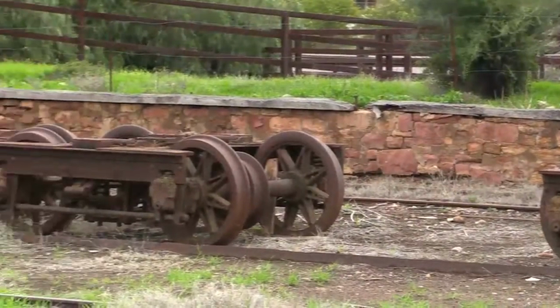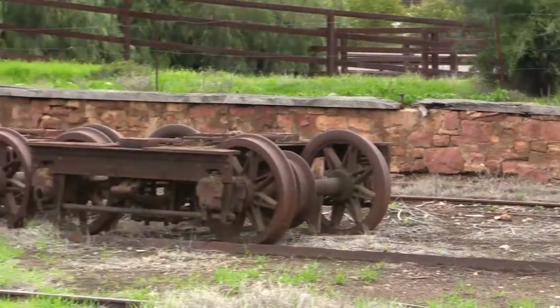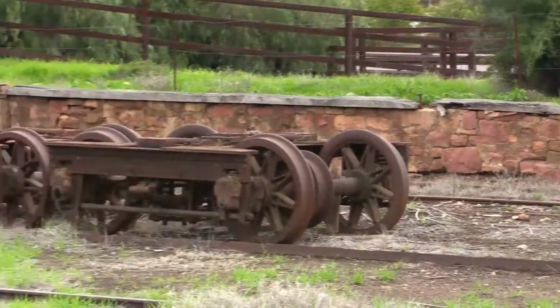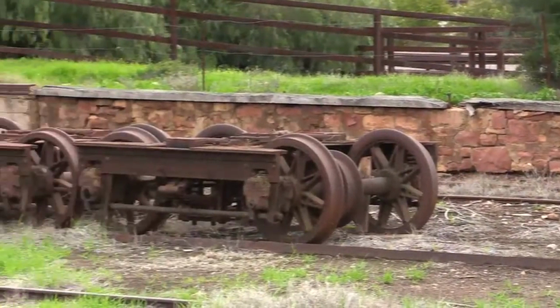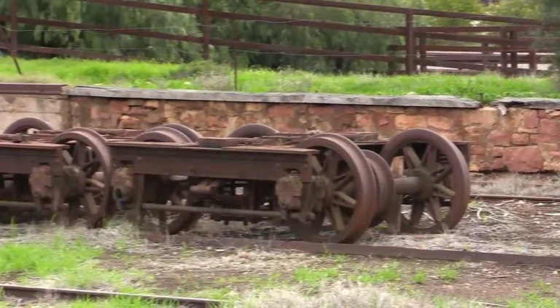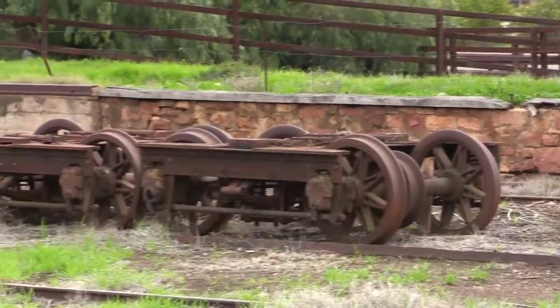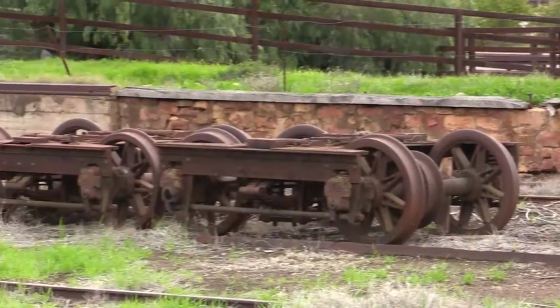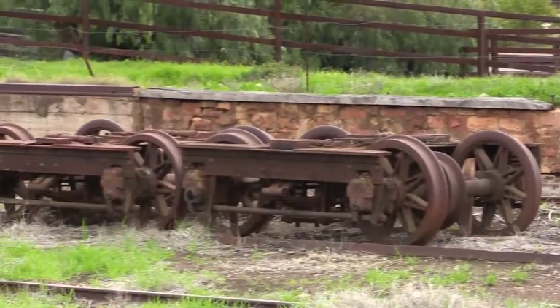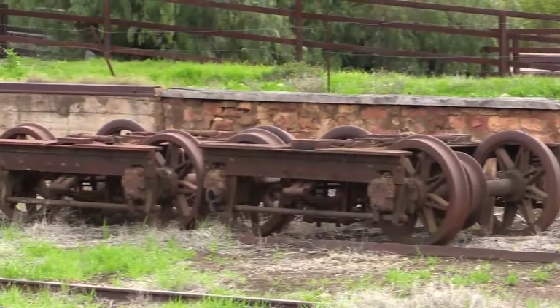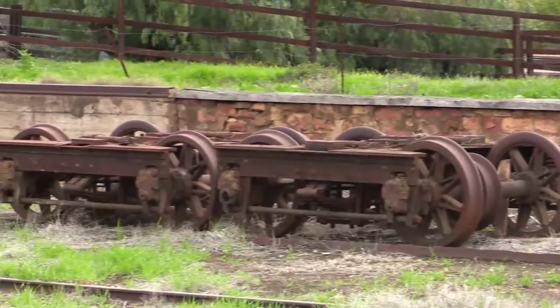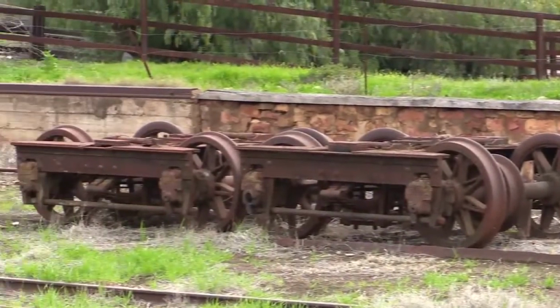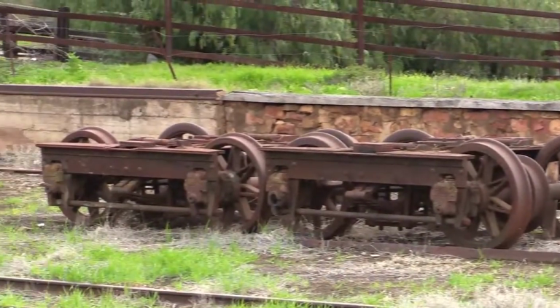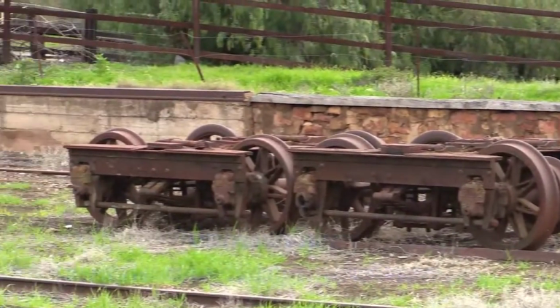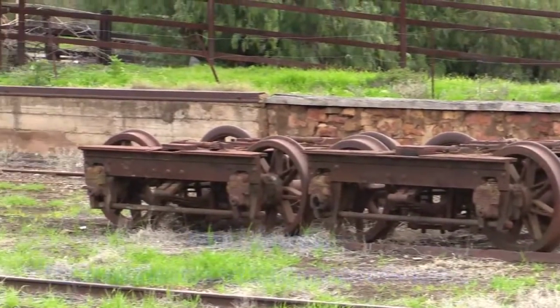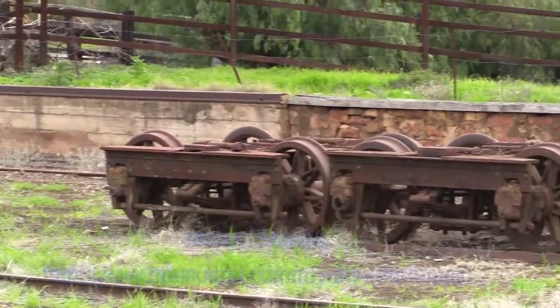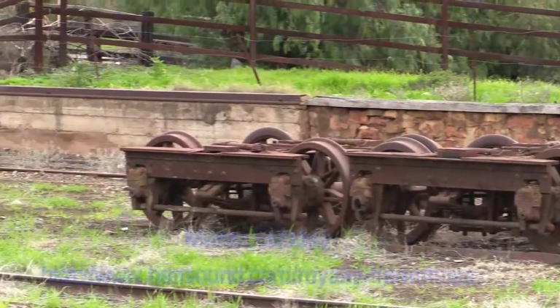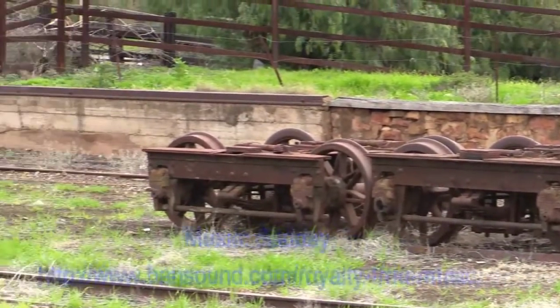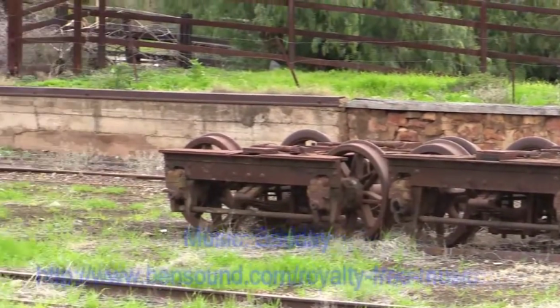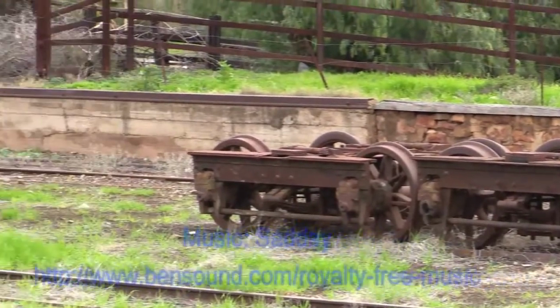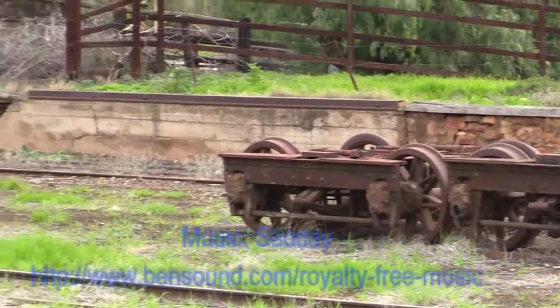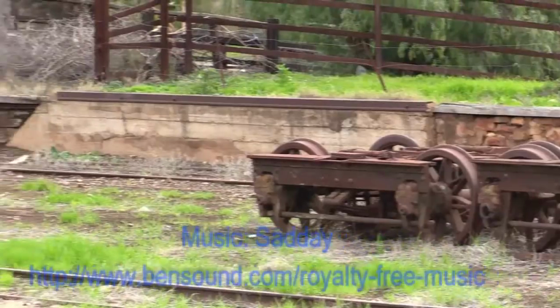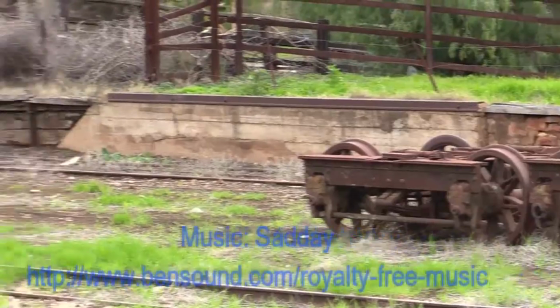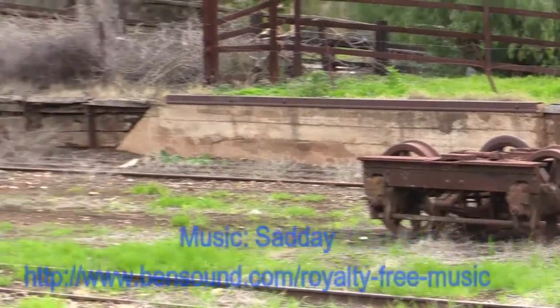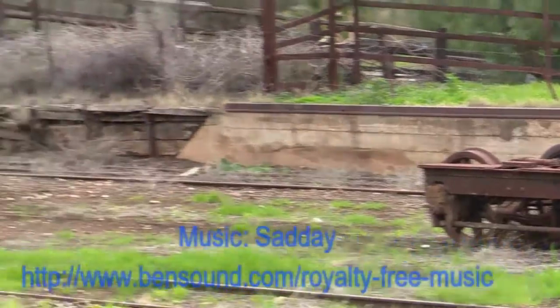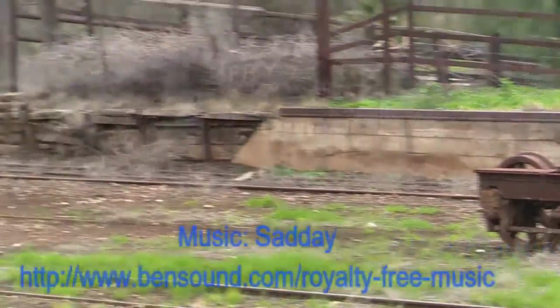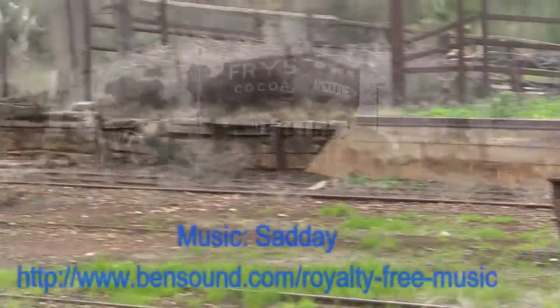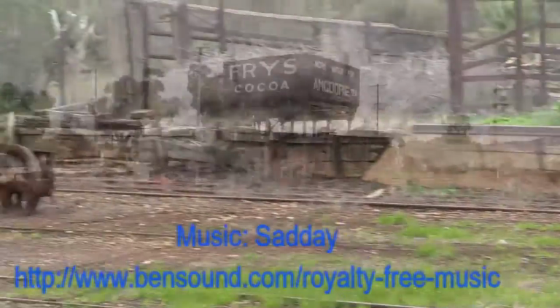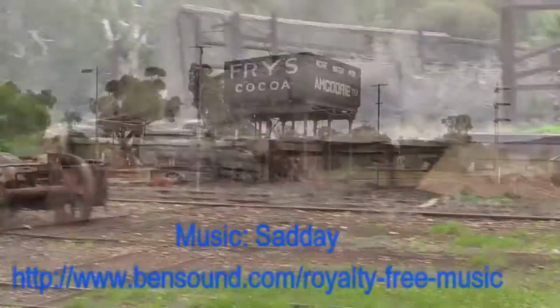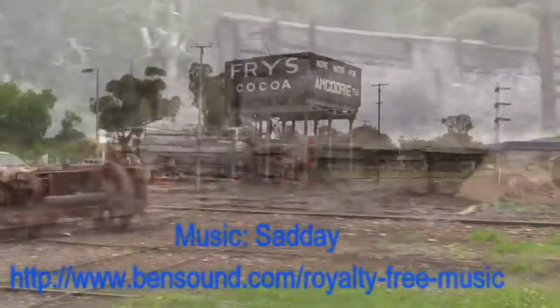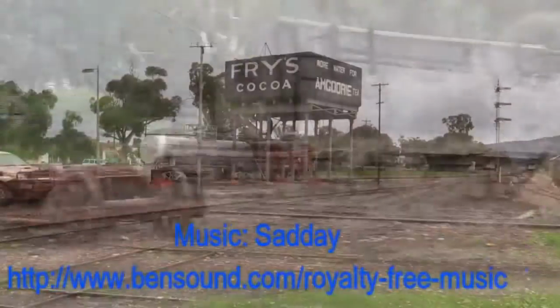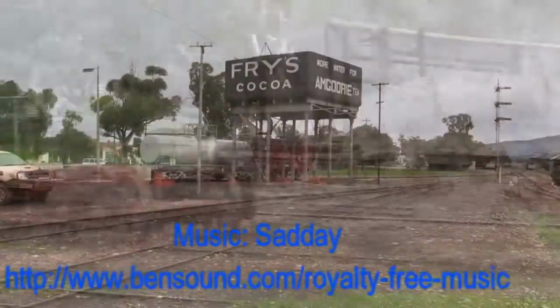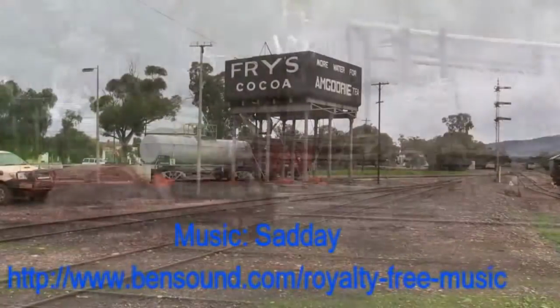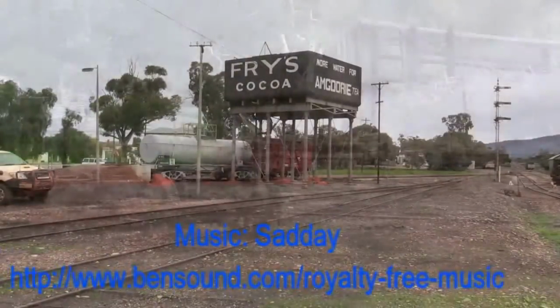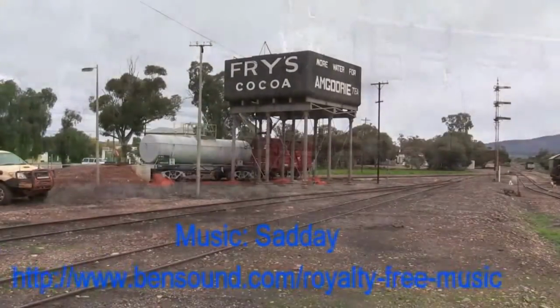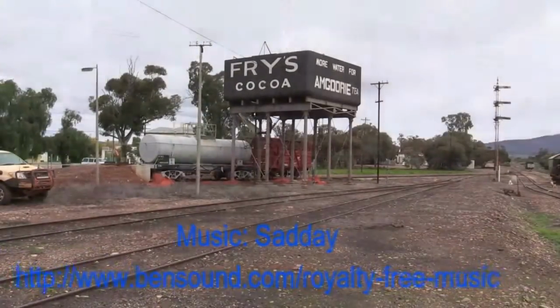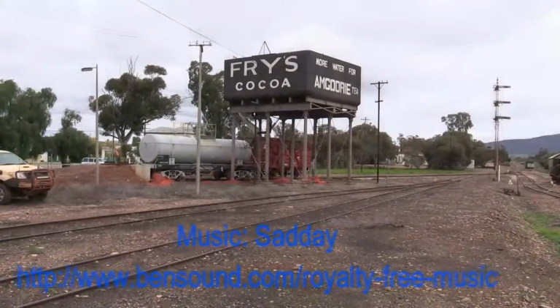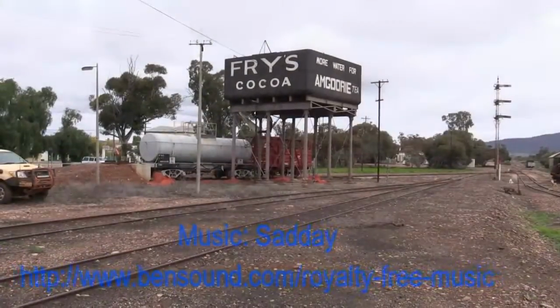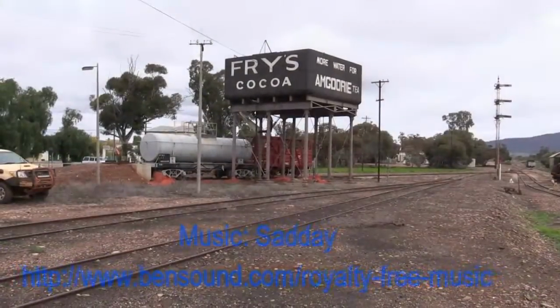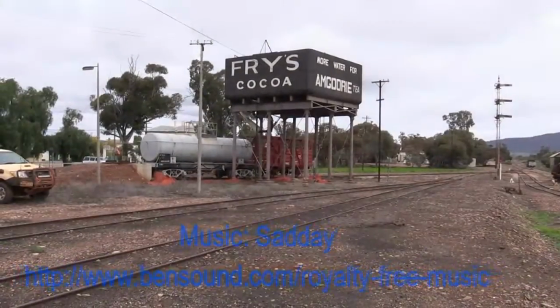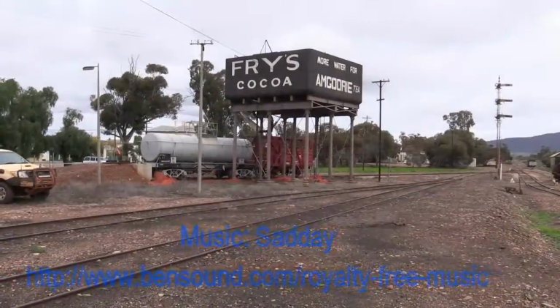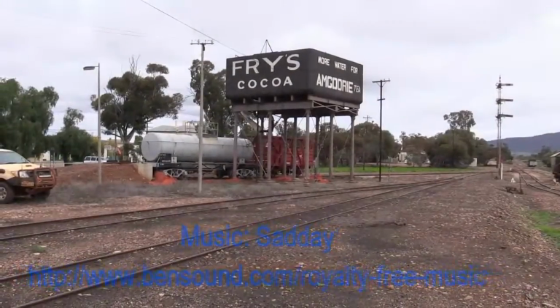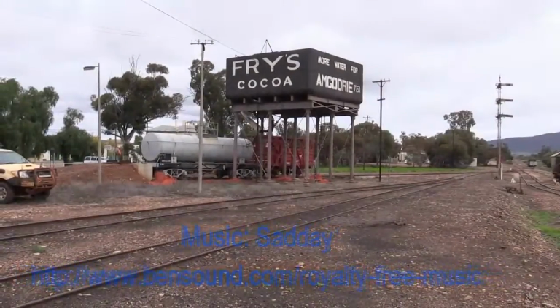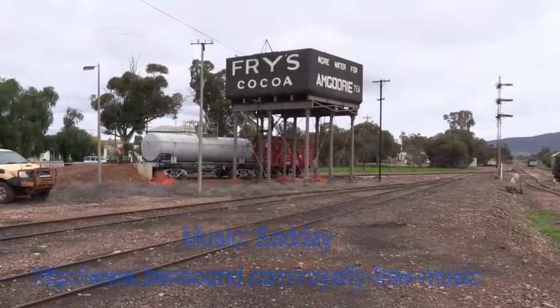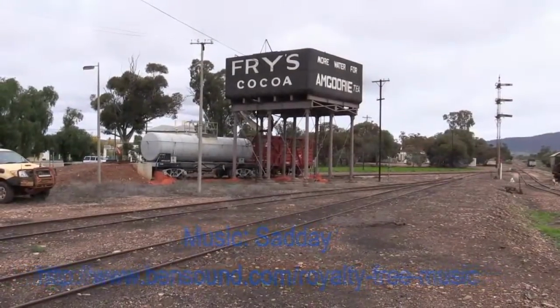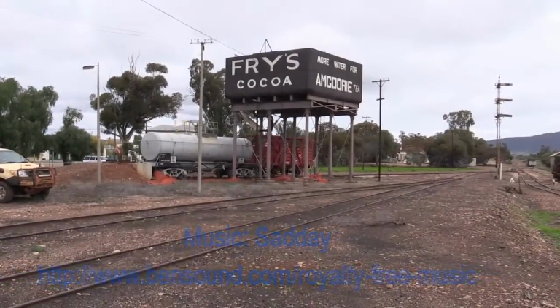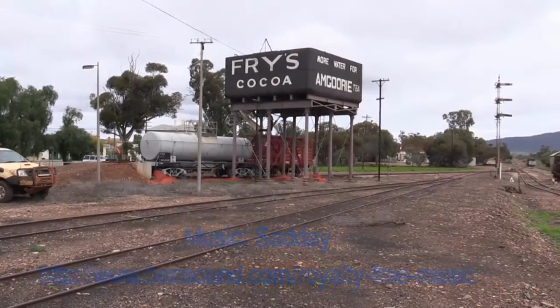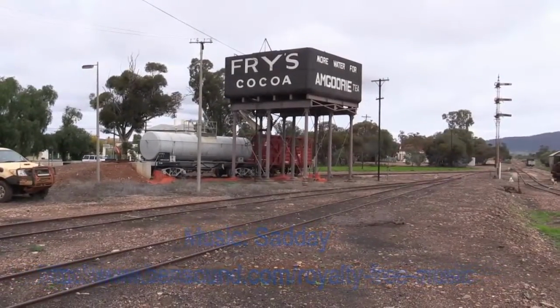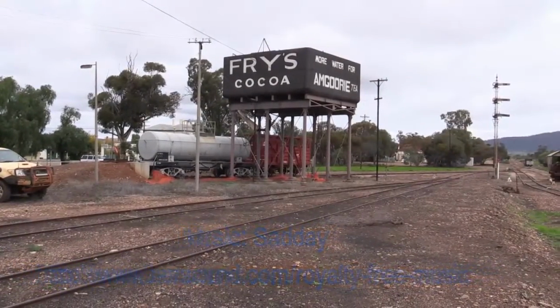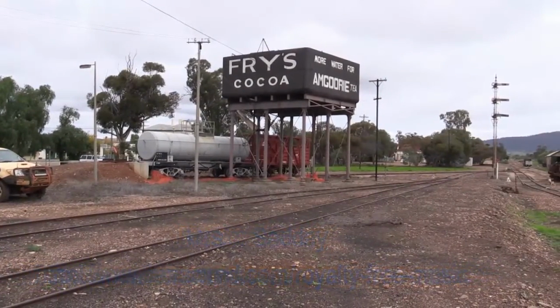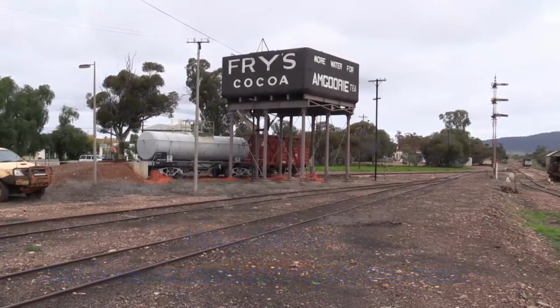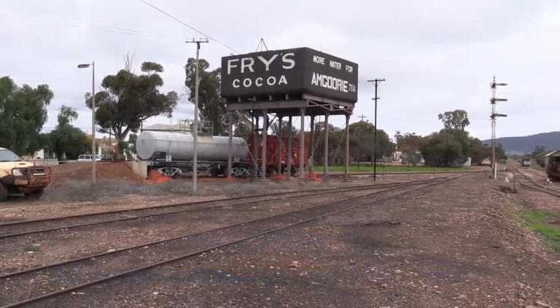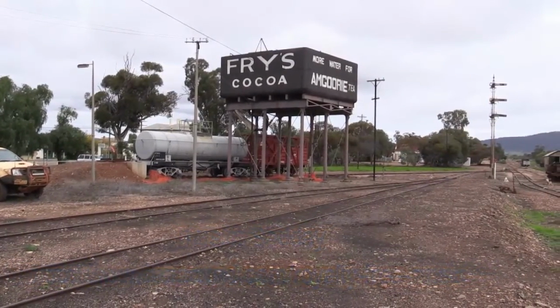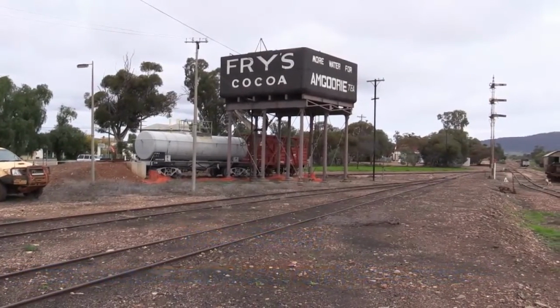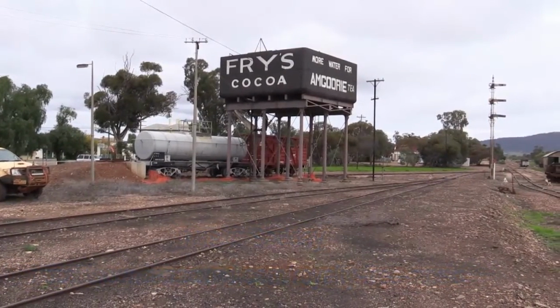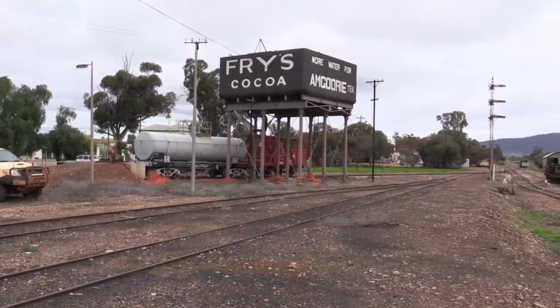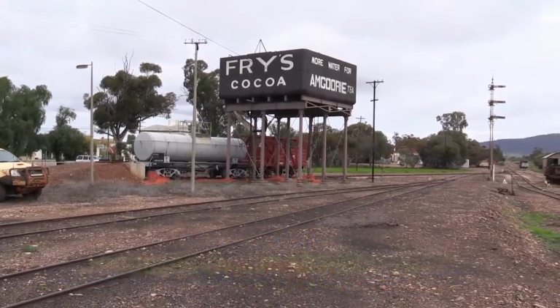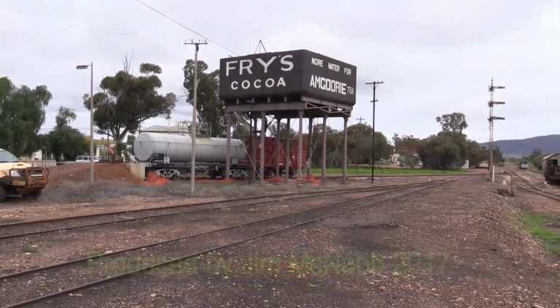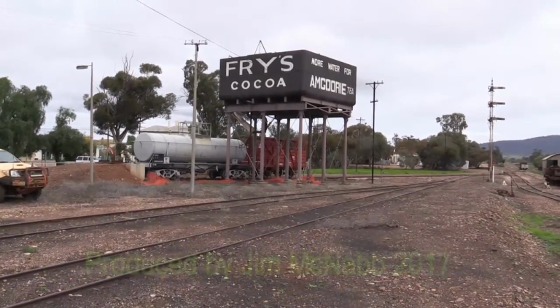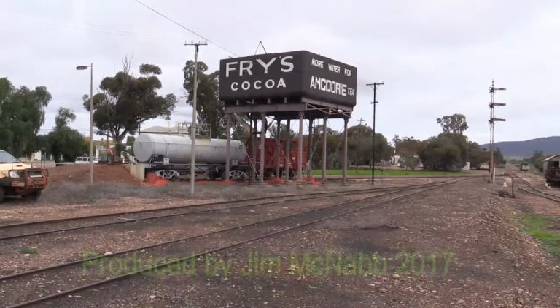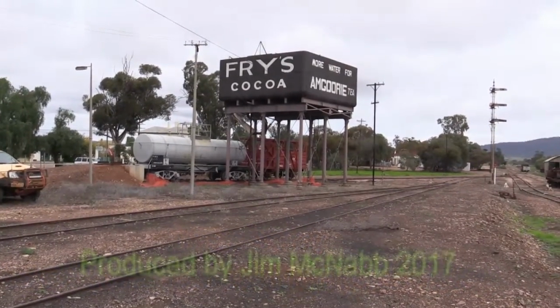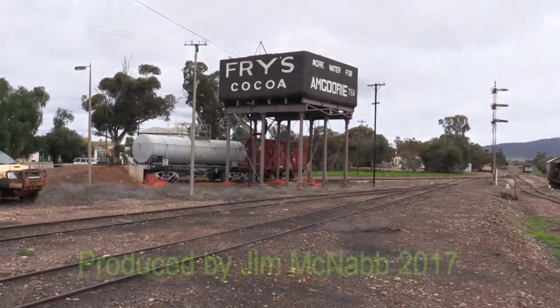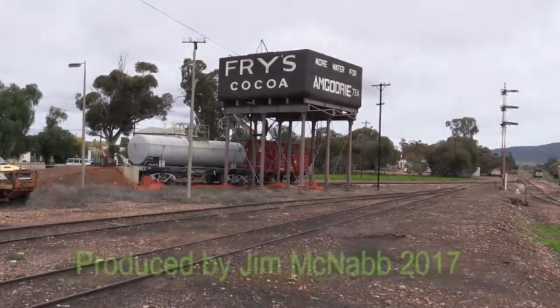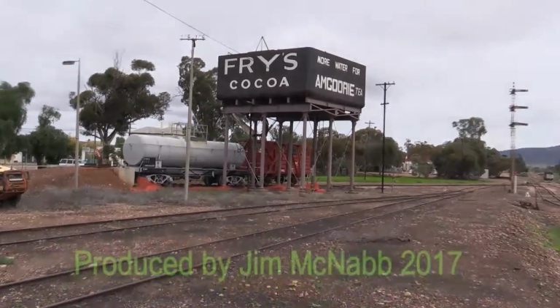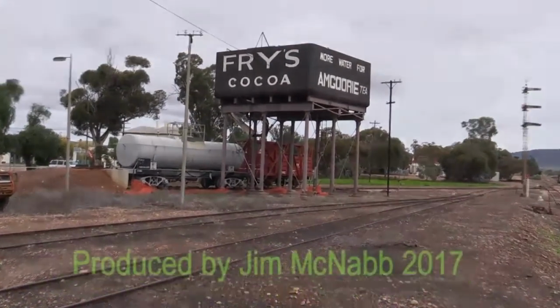What a shame — railway history has gone by the wayside. Thanks for watching, everyone.